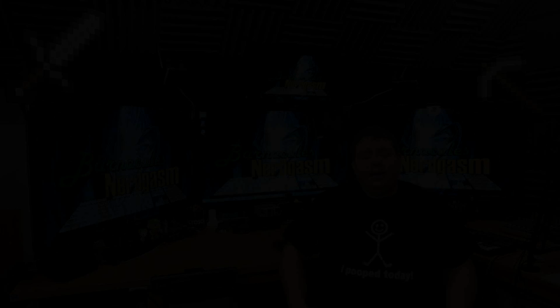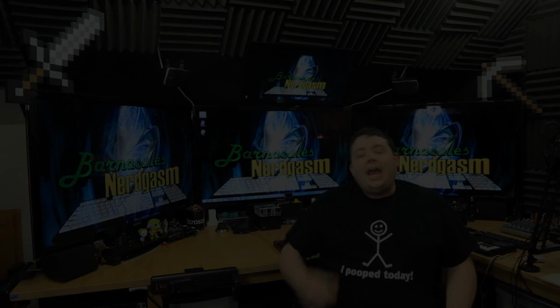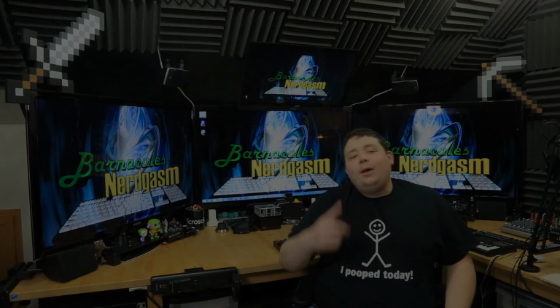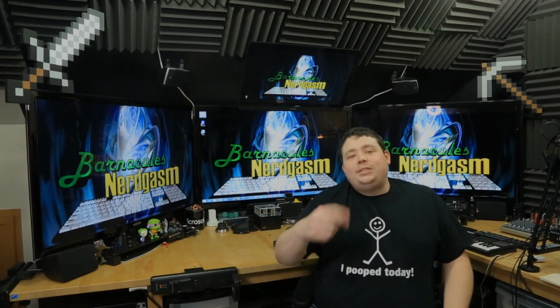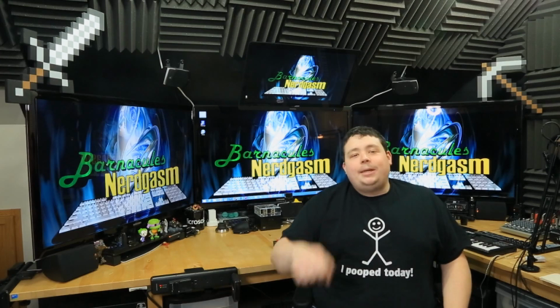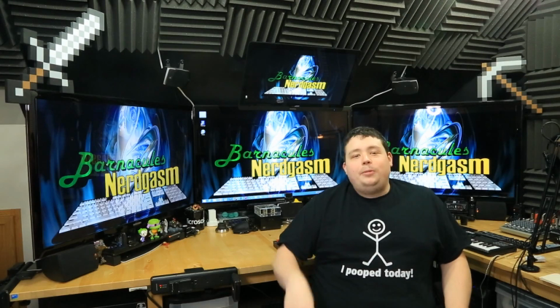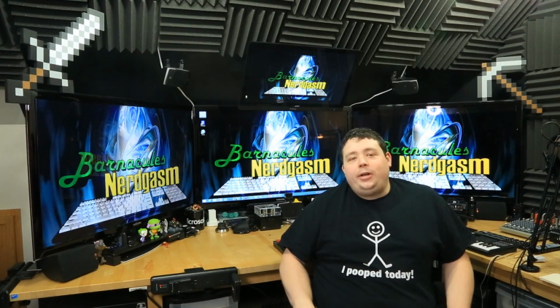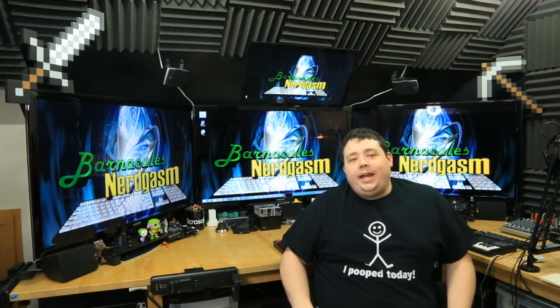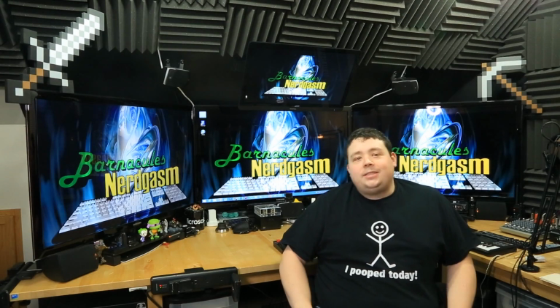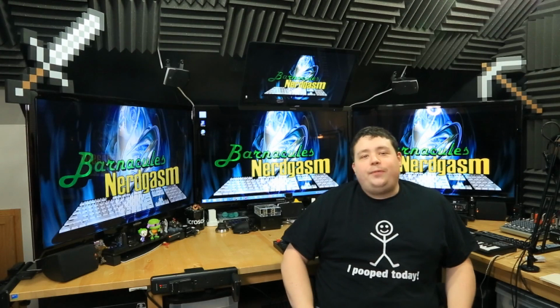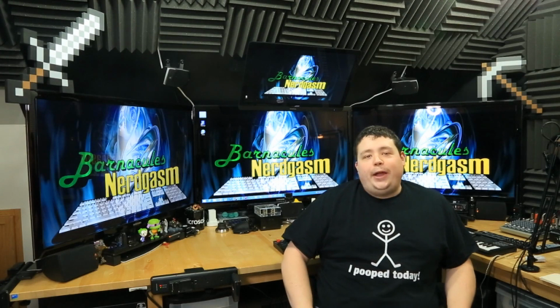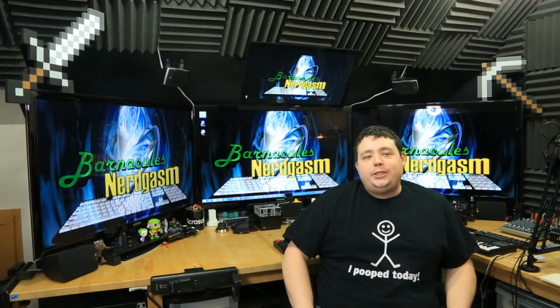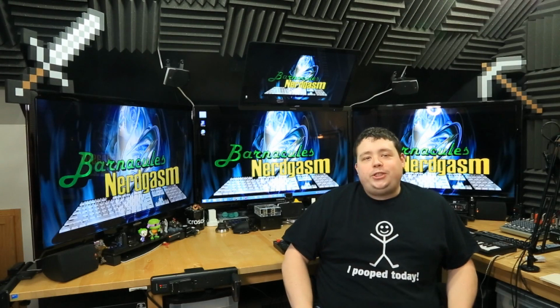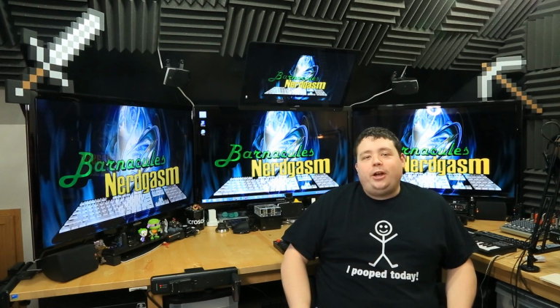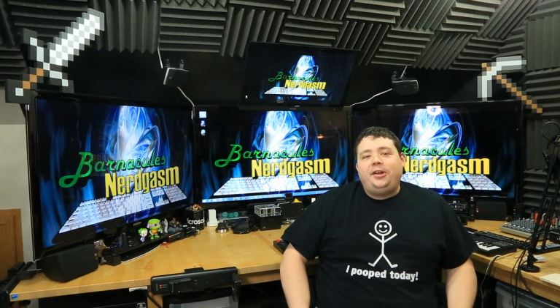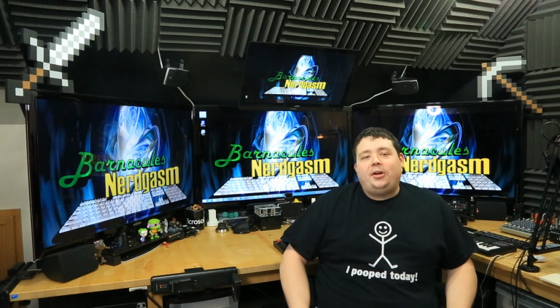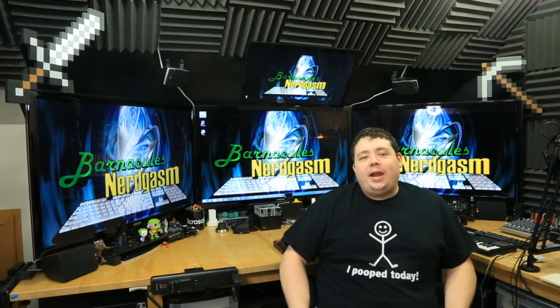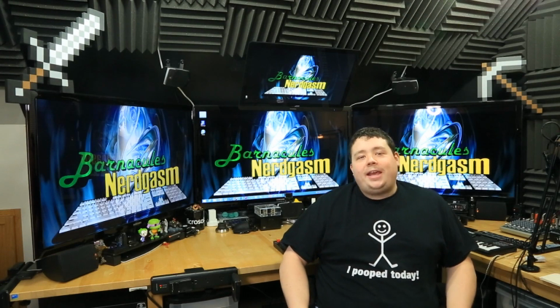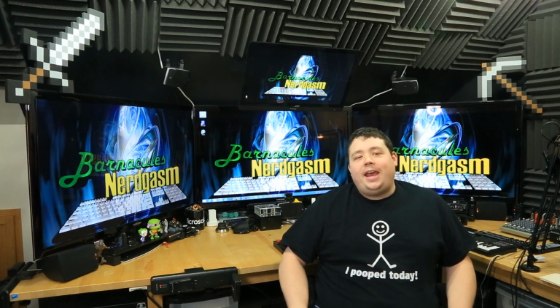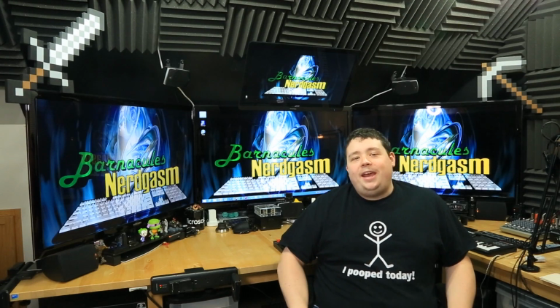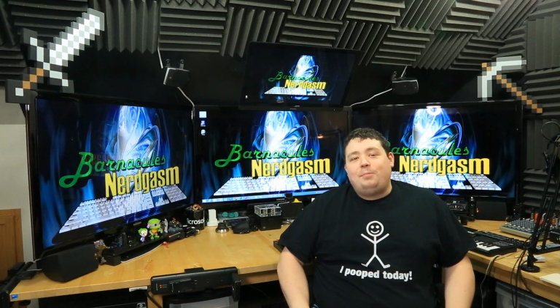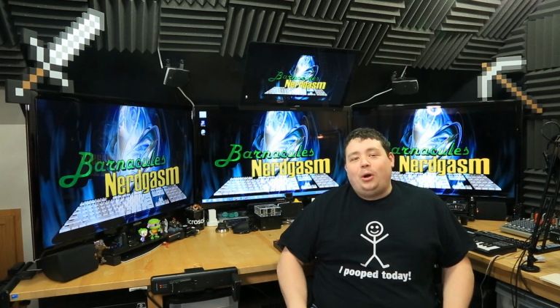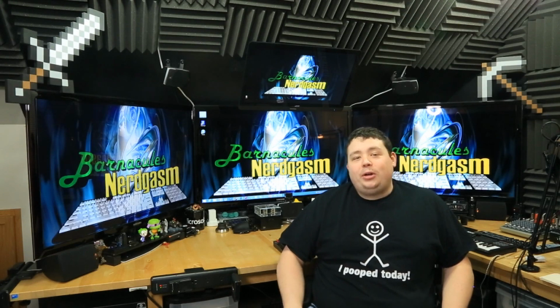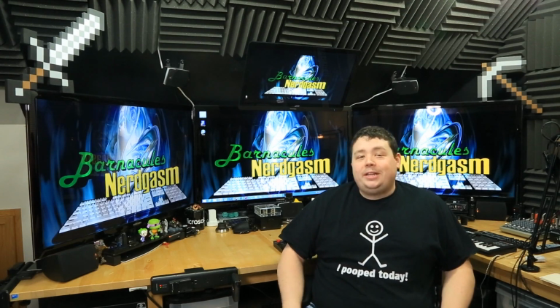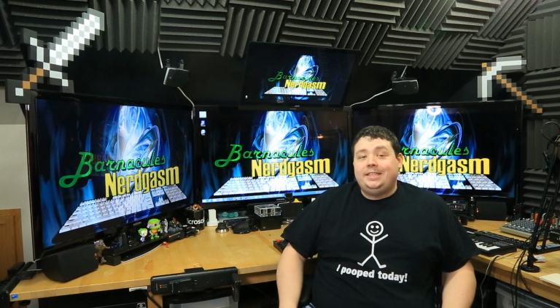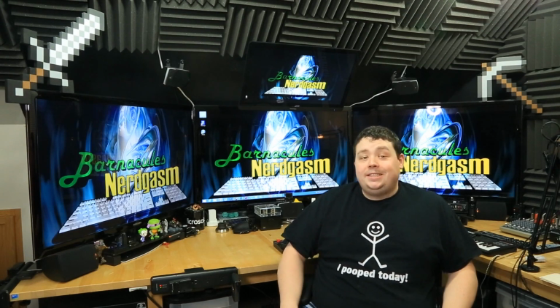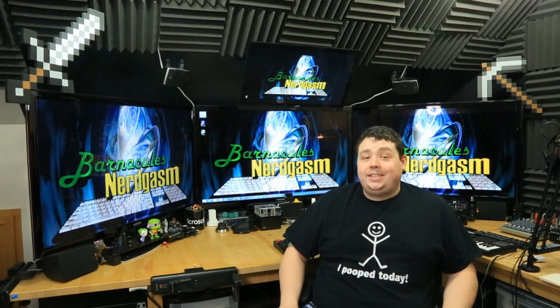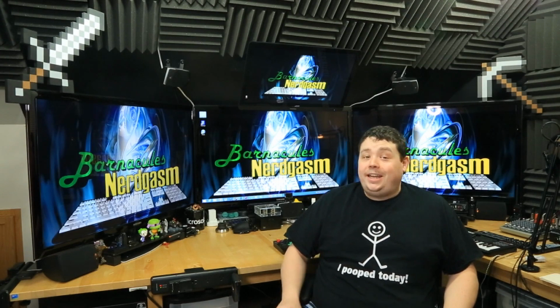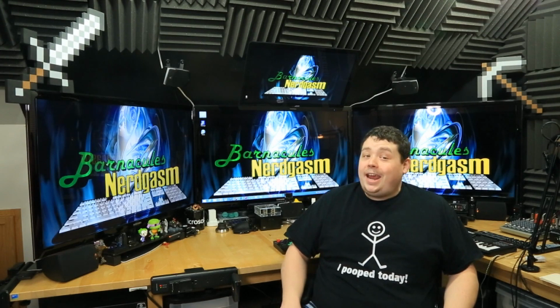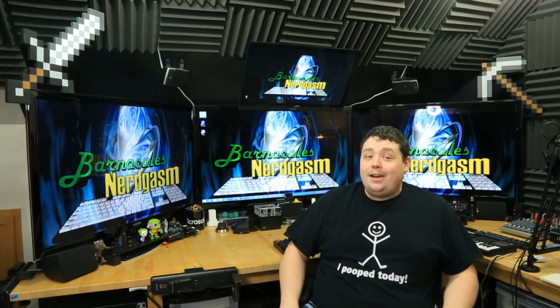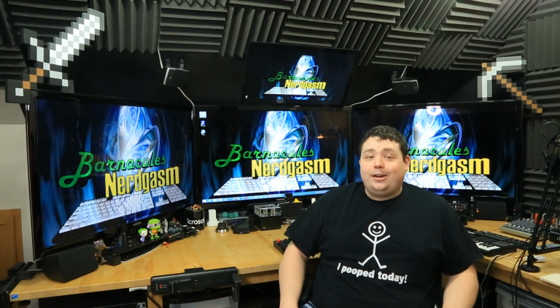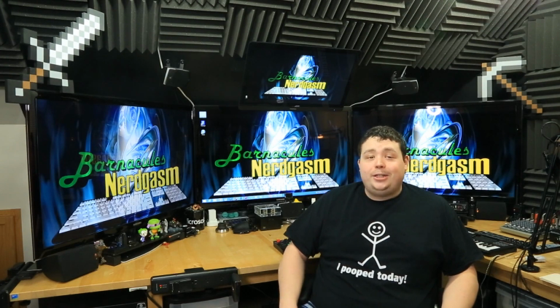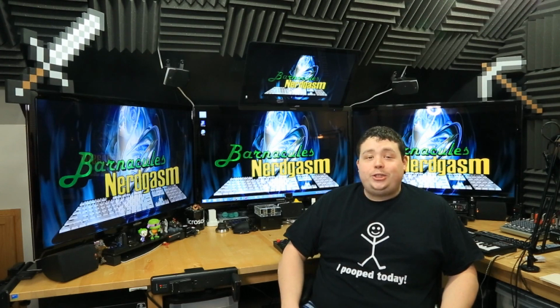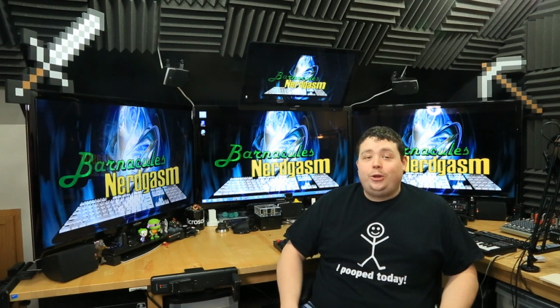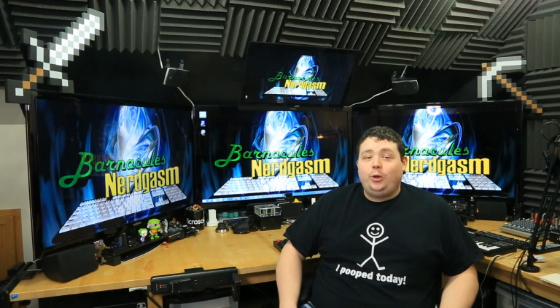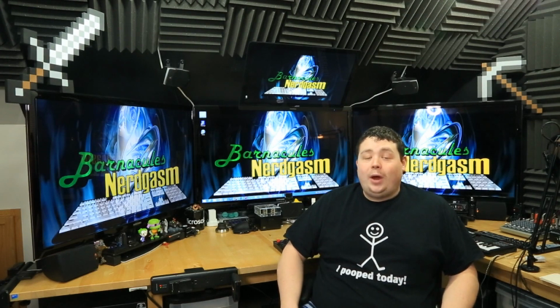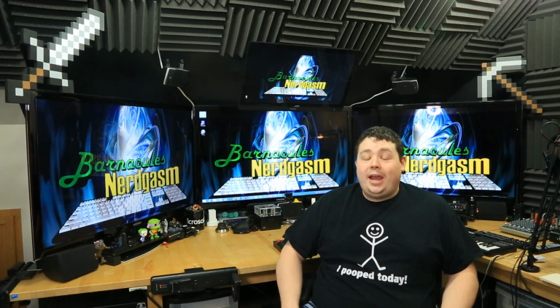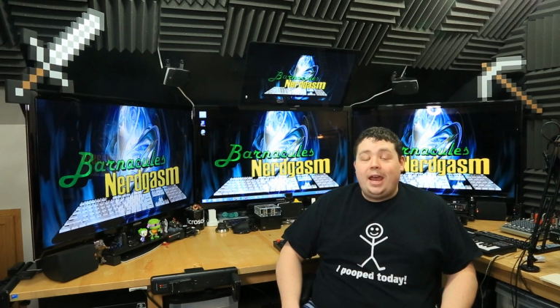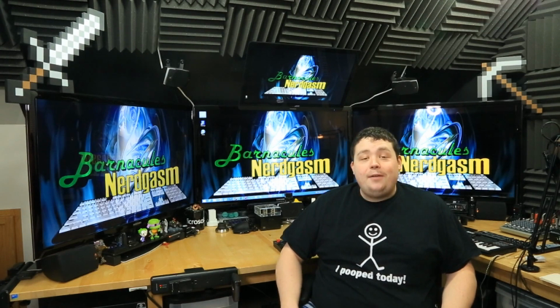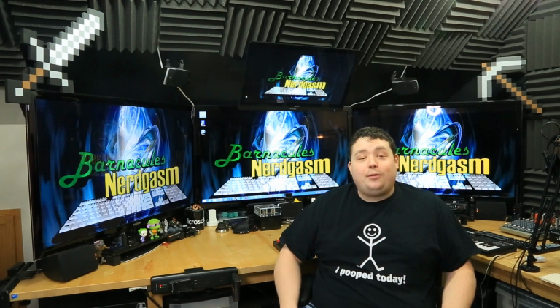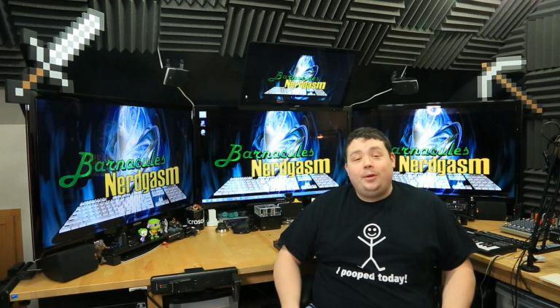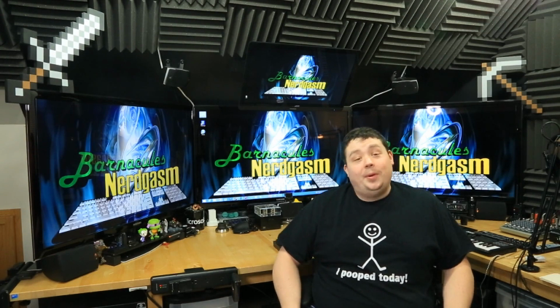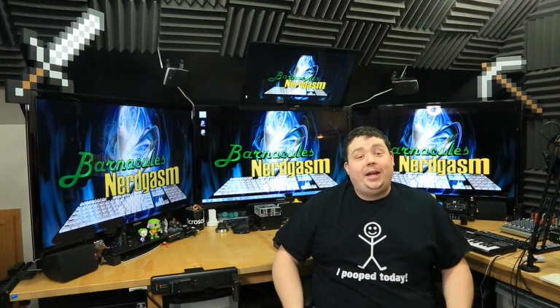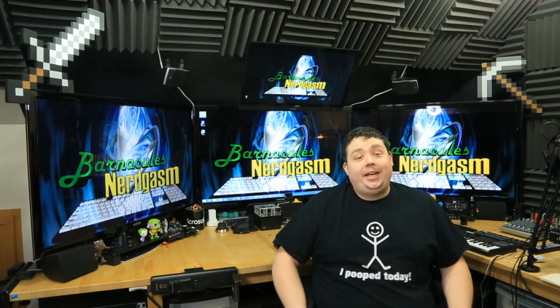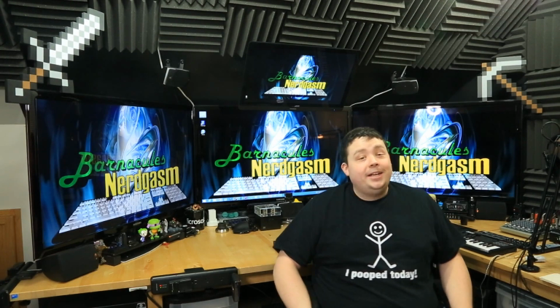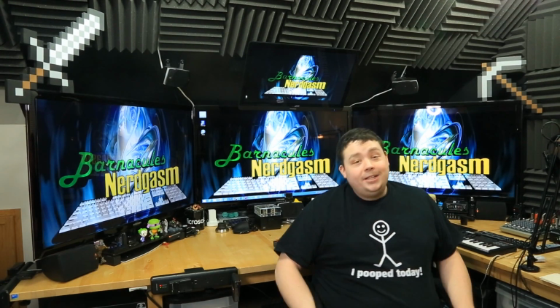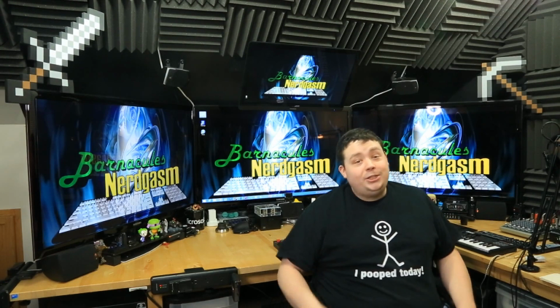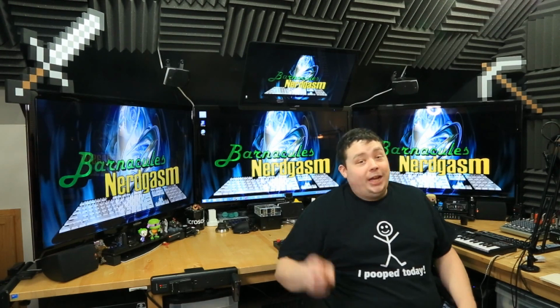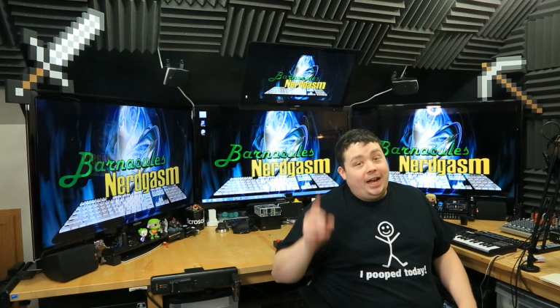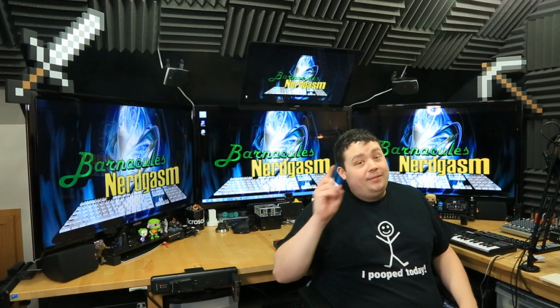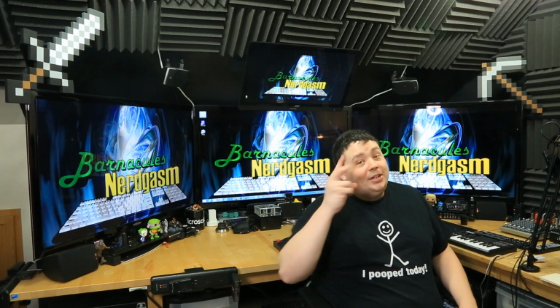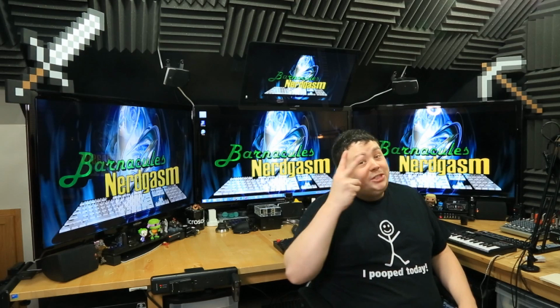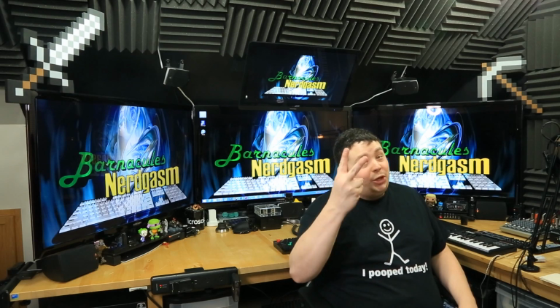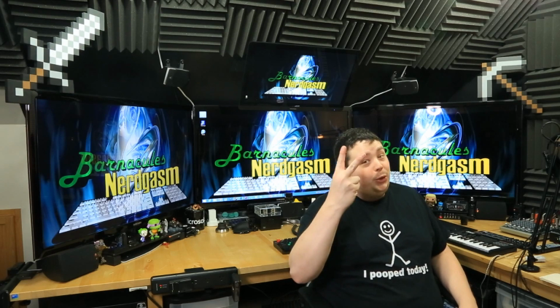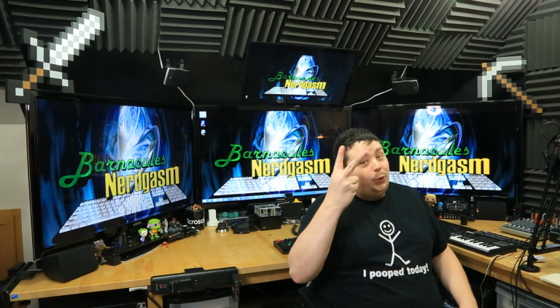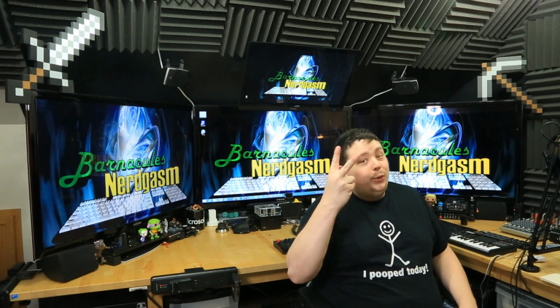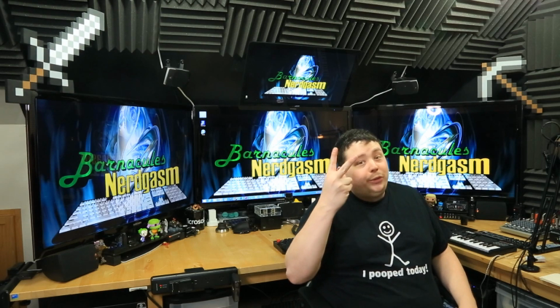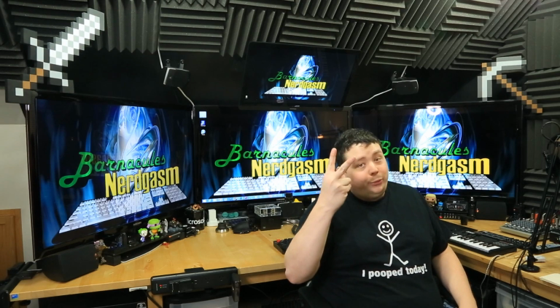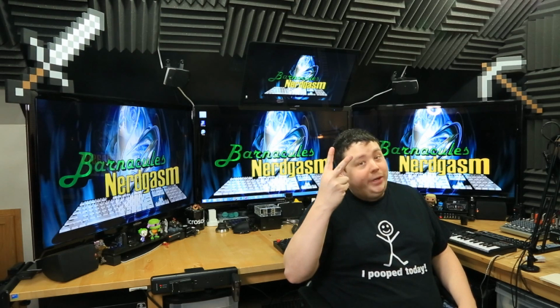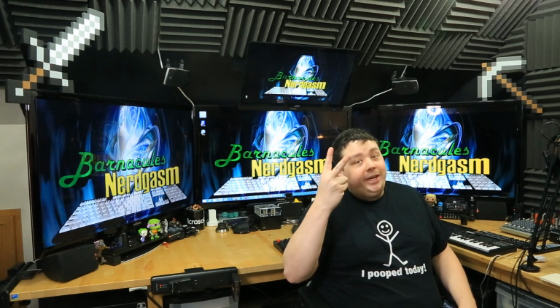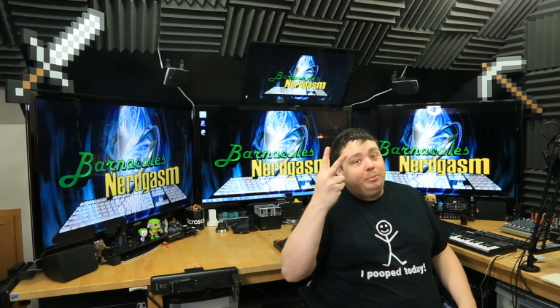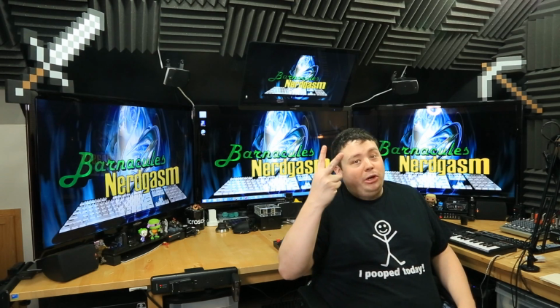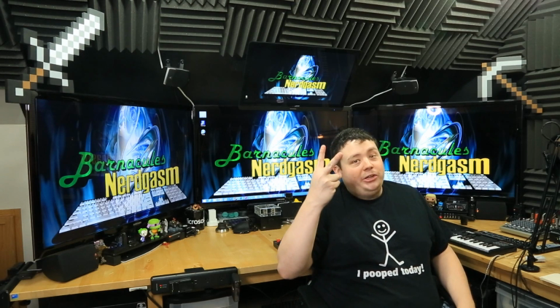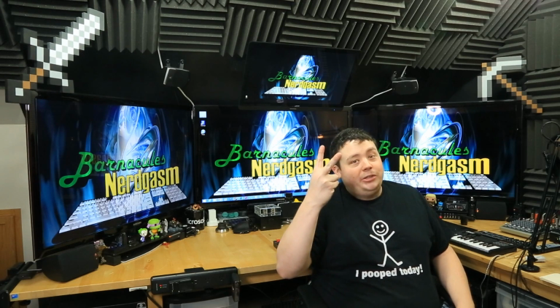Hey, what's up, Nerdgasm fans? Jerry here, also known as Barnacles, and today I'm going to show you why everybody should have two 3D printers.